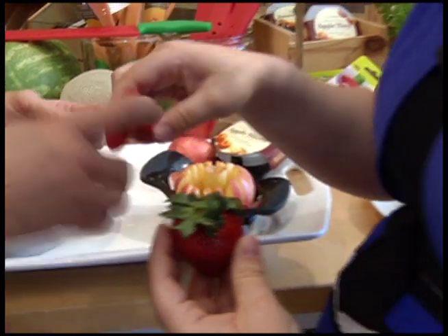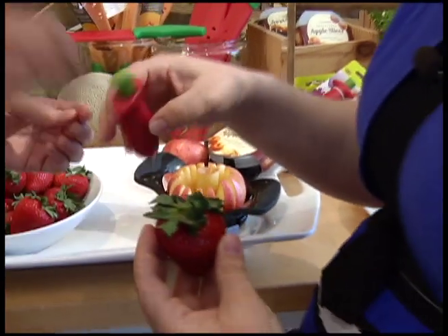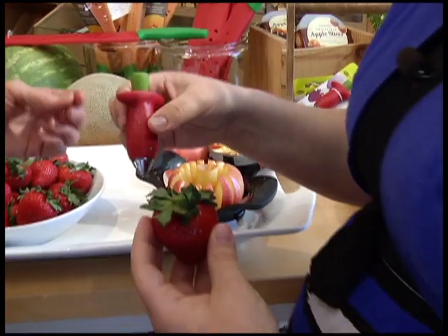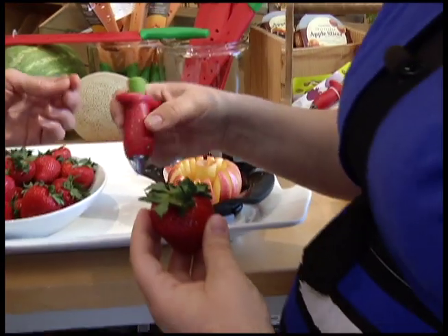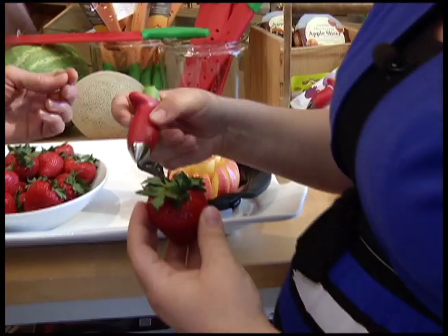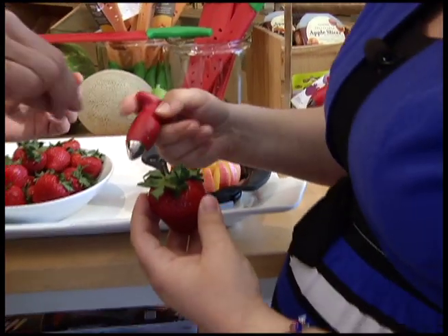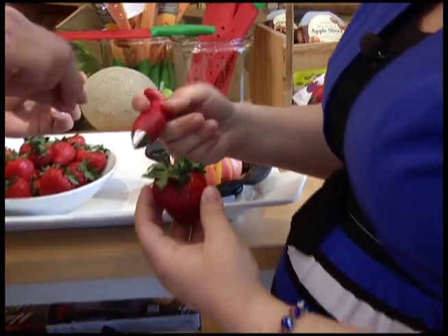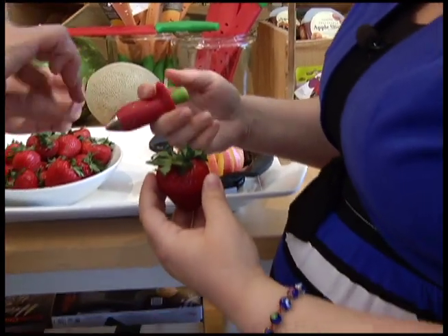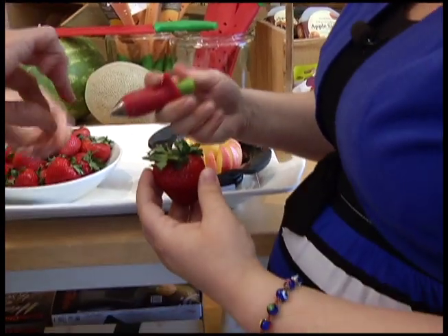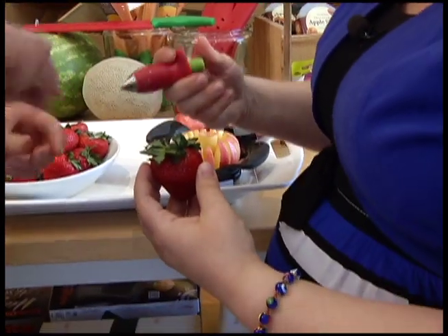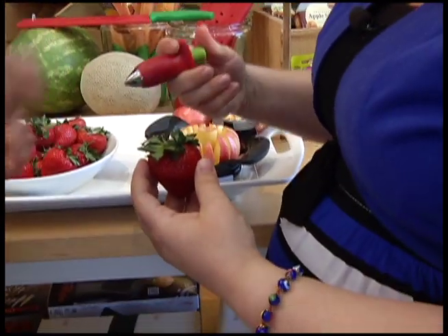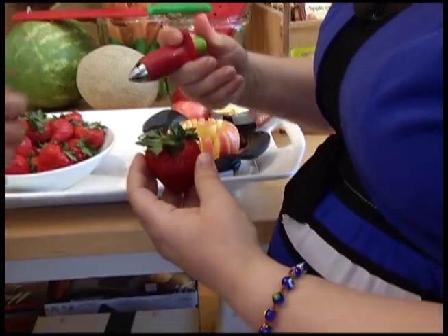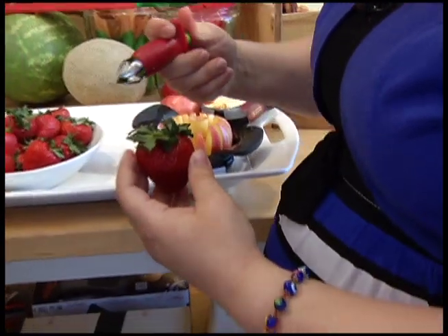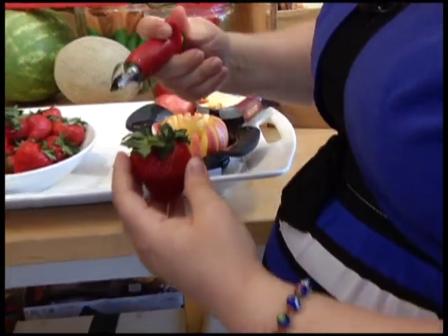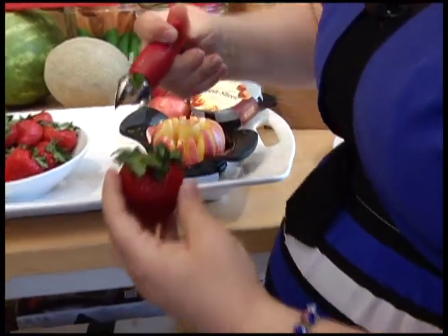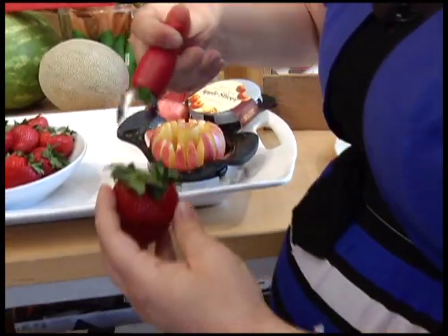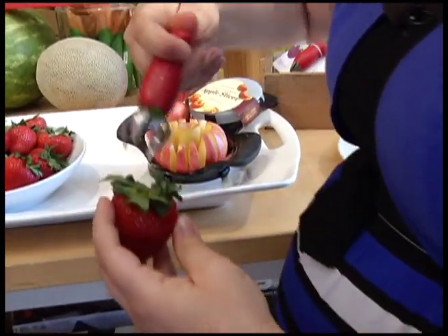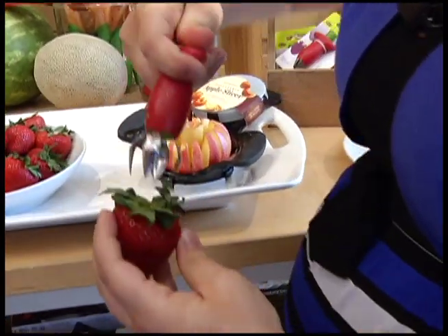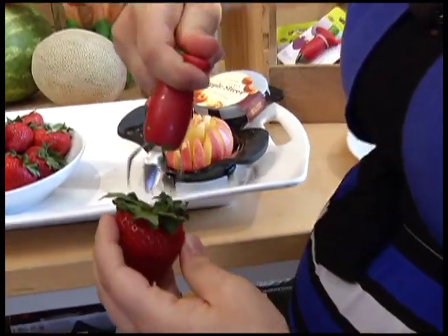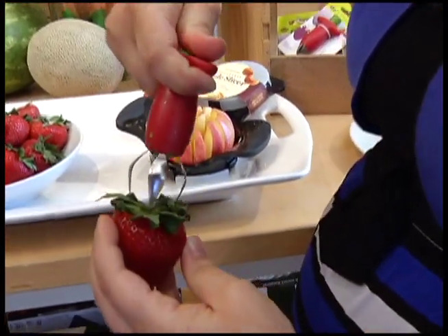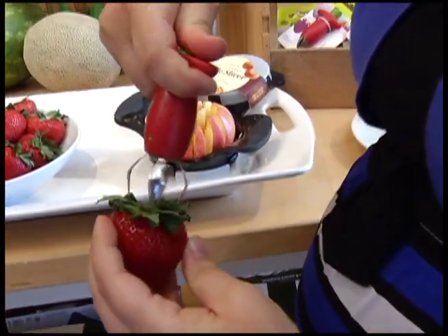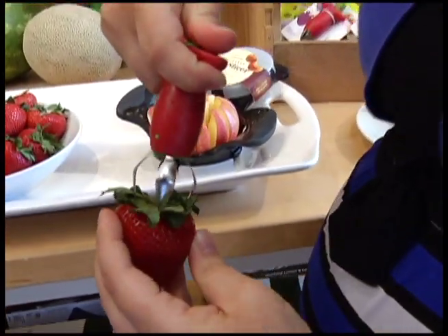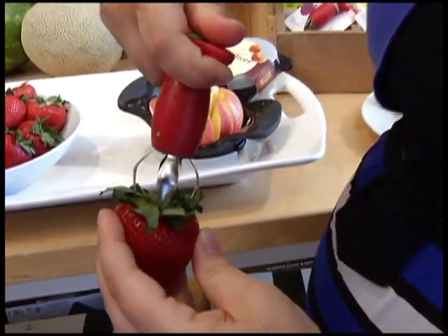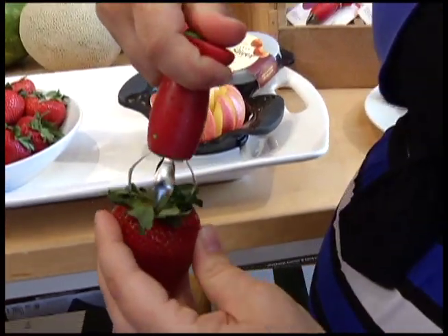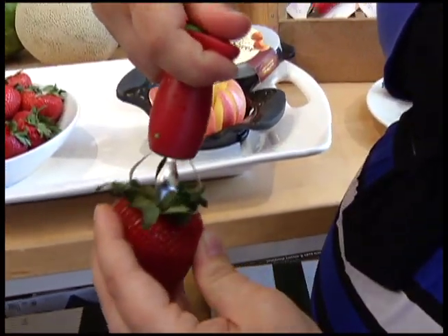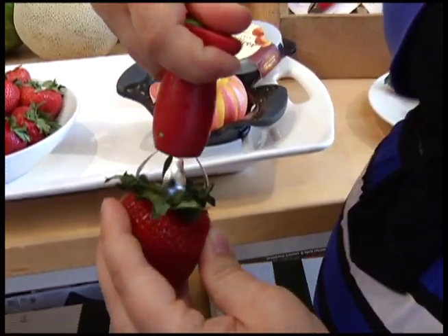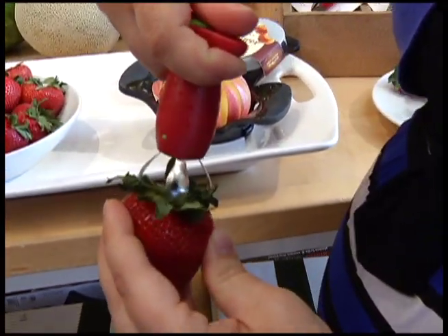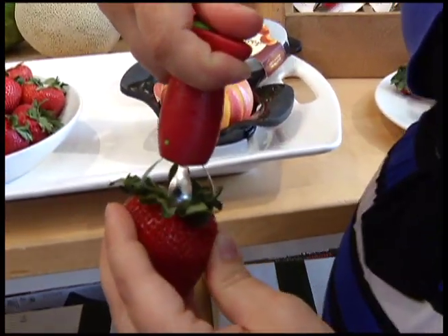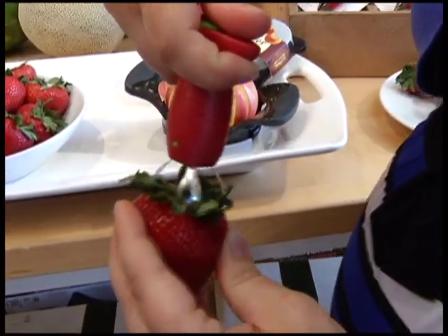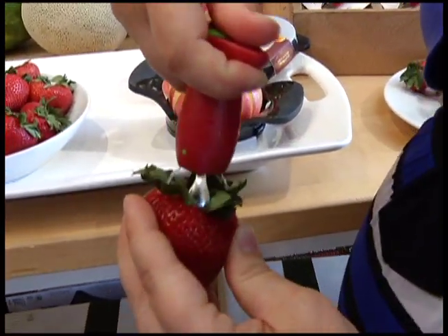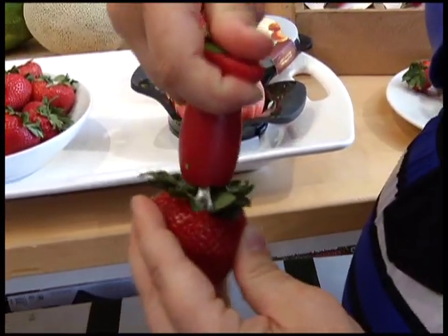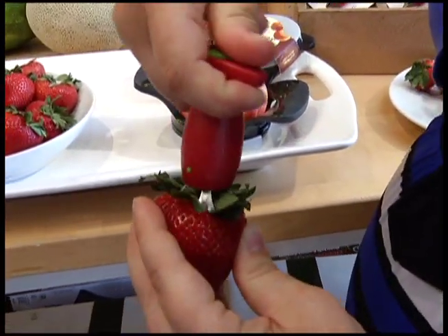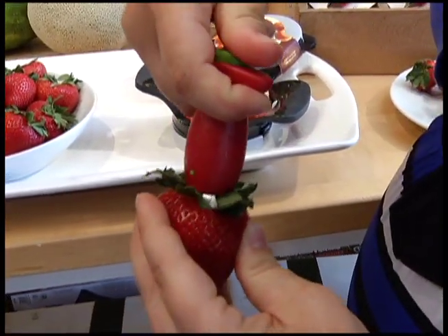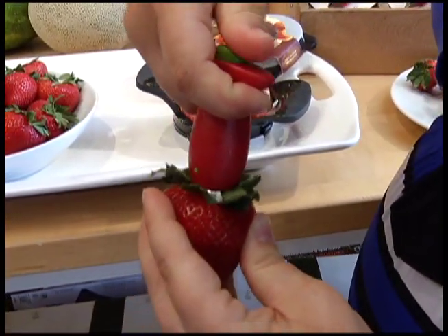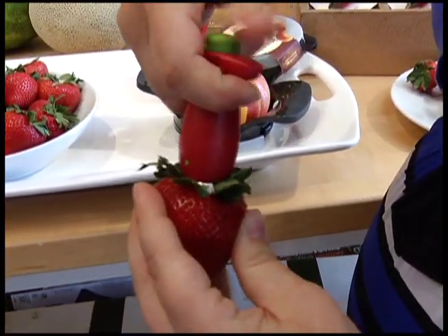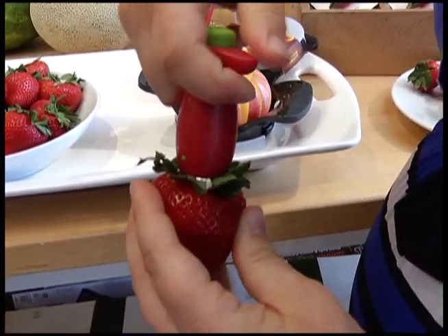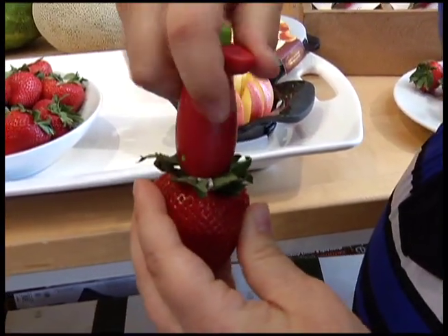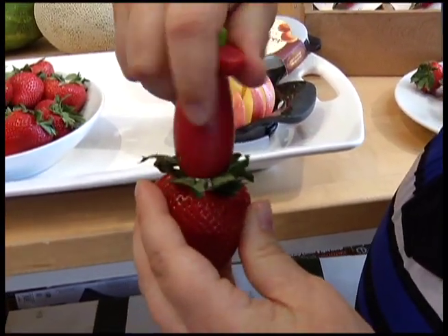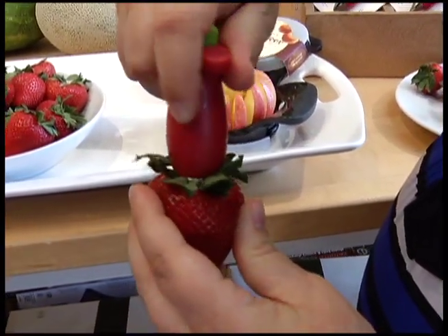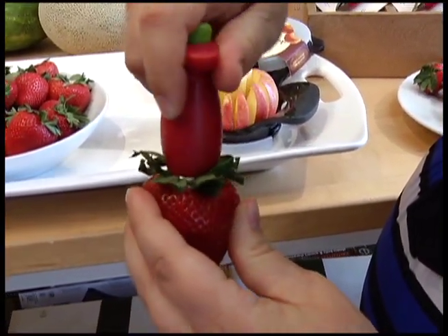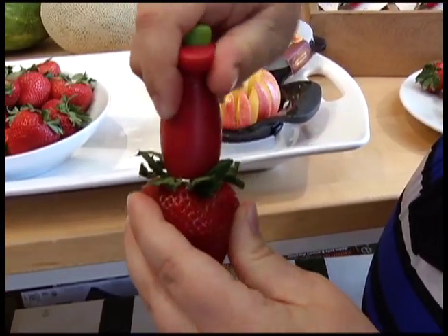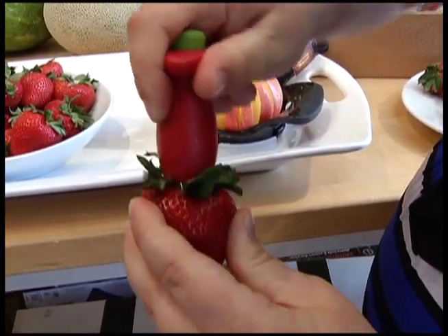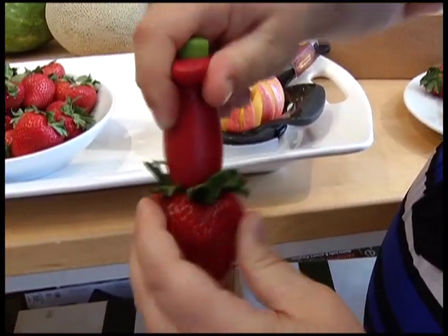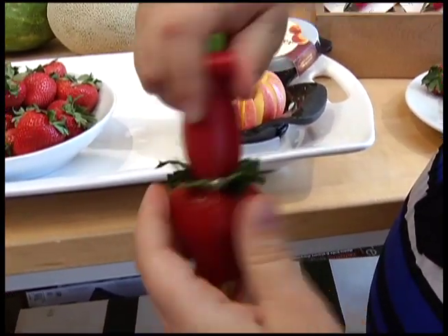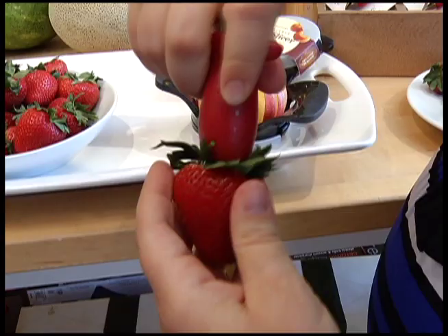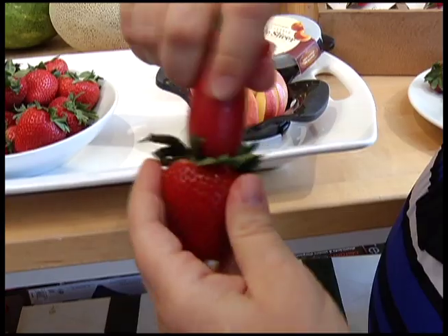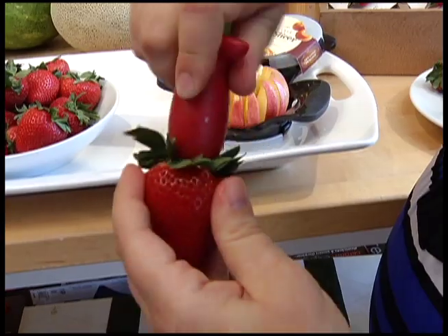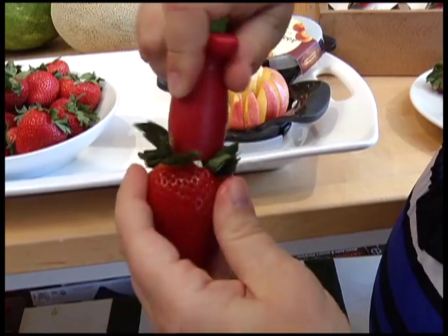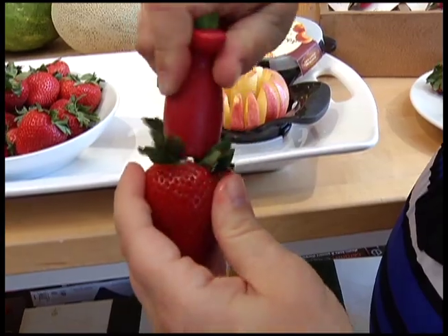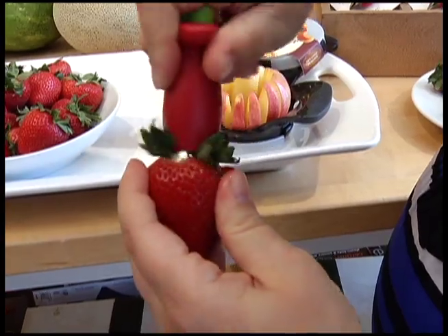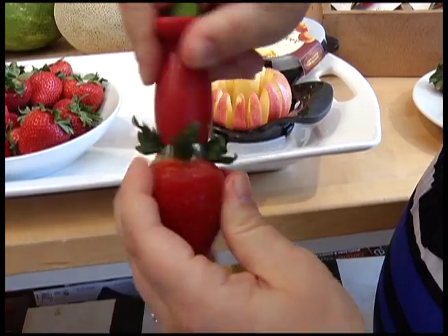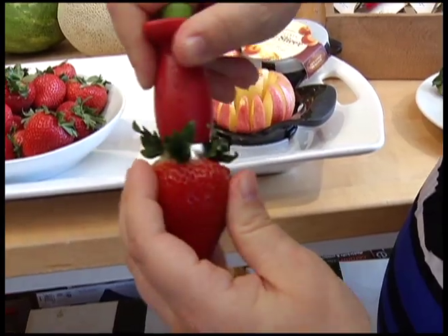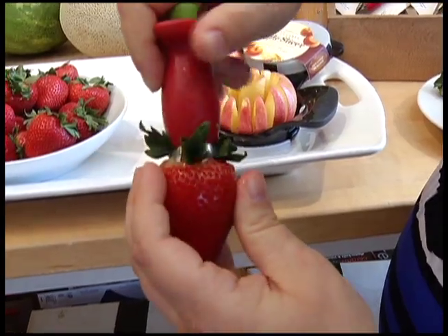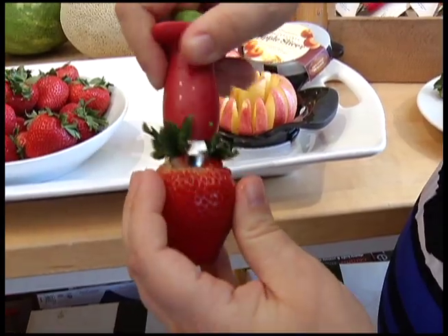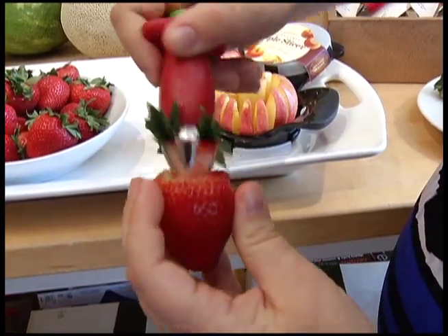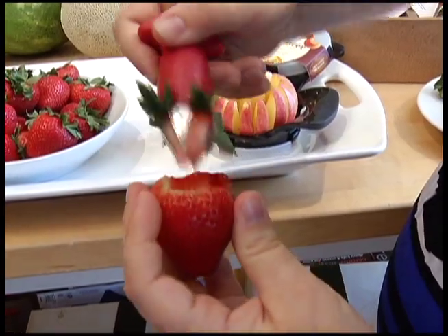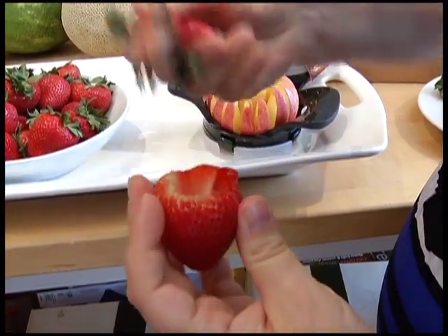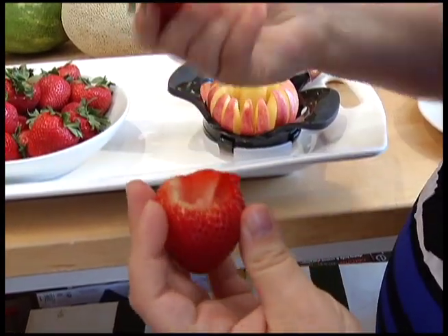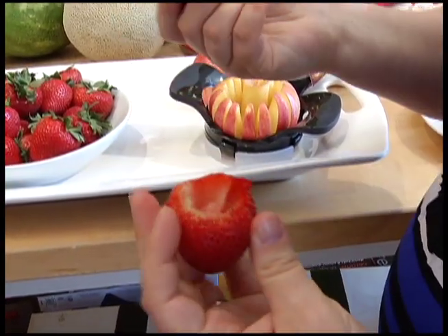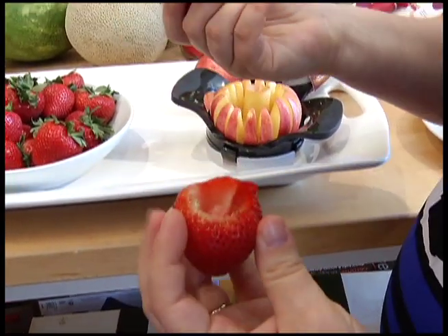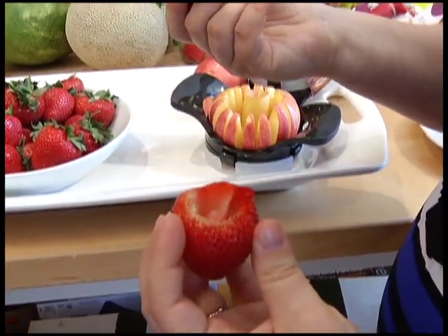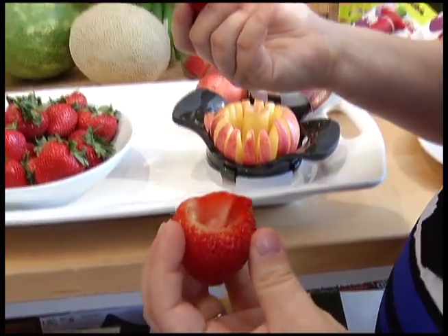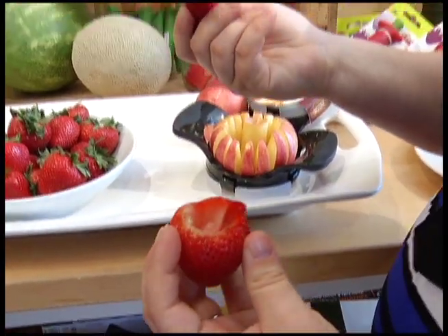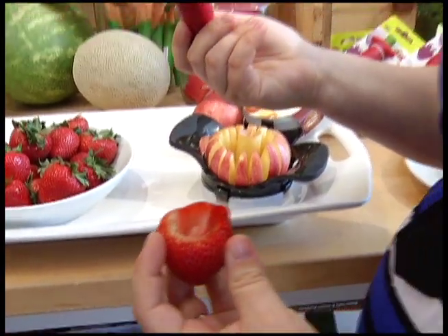Push it all the way in and then give it a twist. So you just stick it in, give it a twist, and then pull it out. Oh, that is so easy!